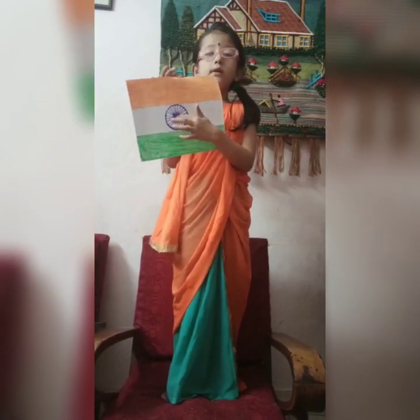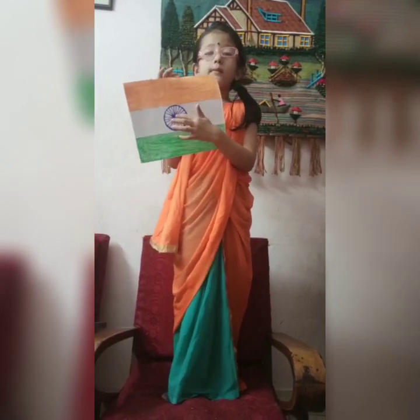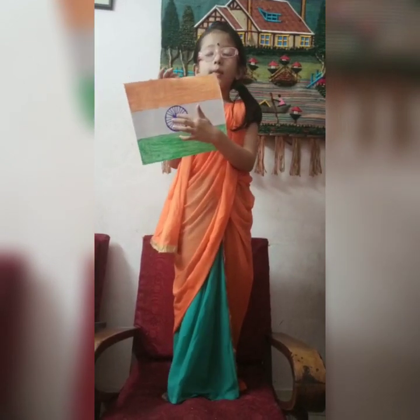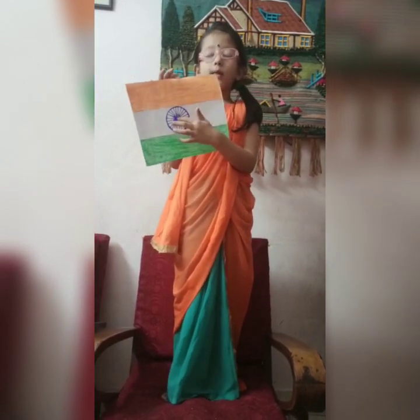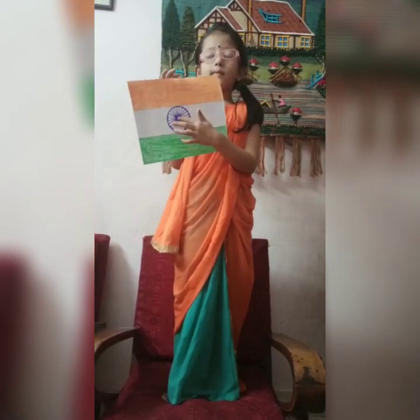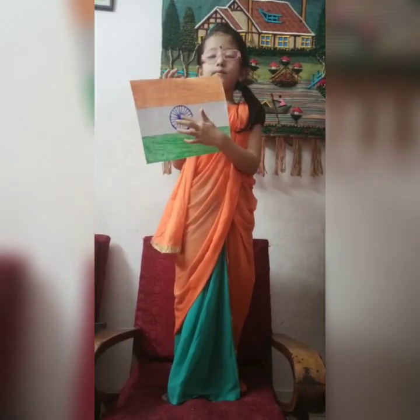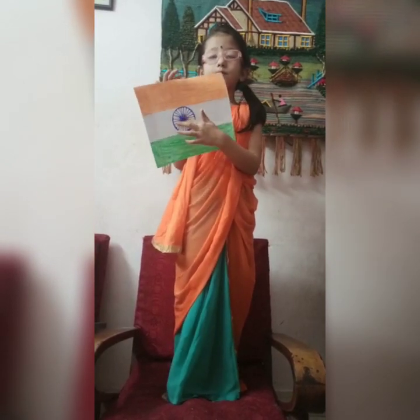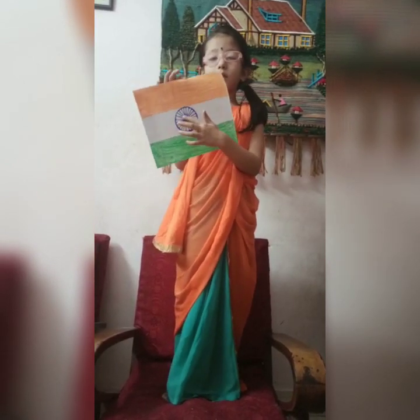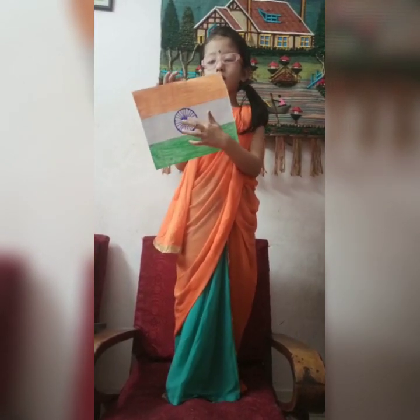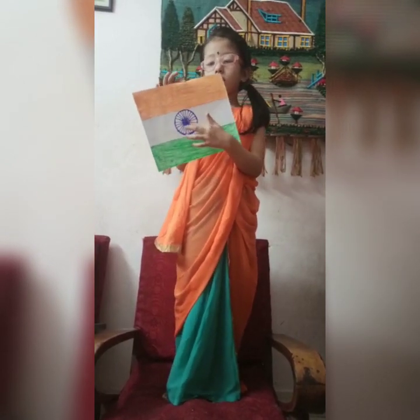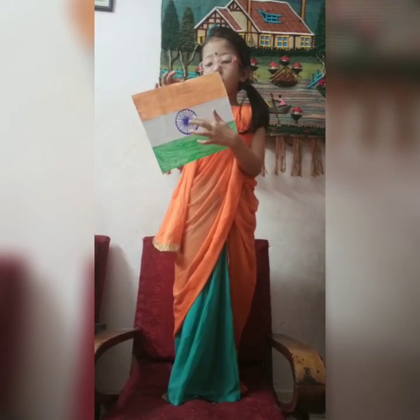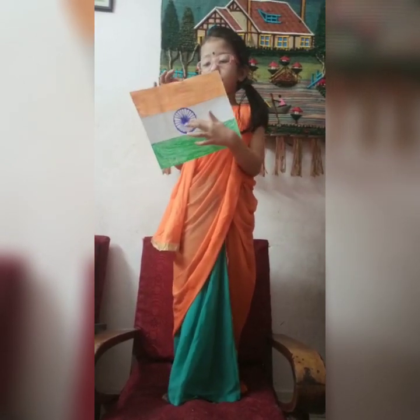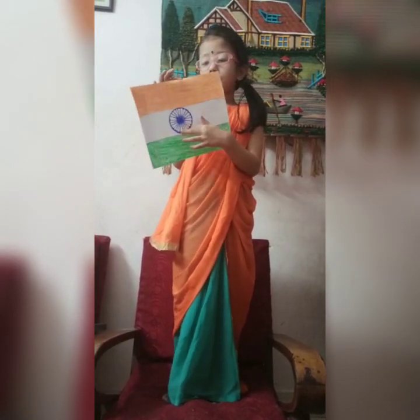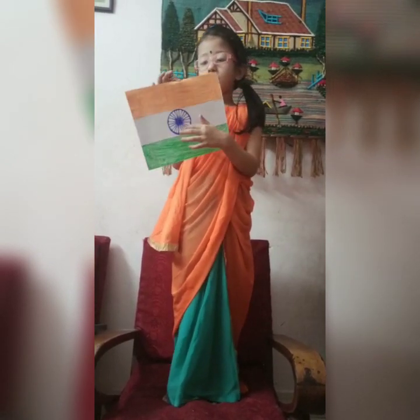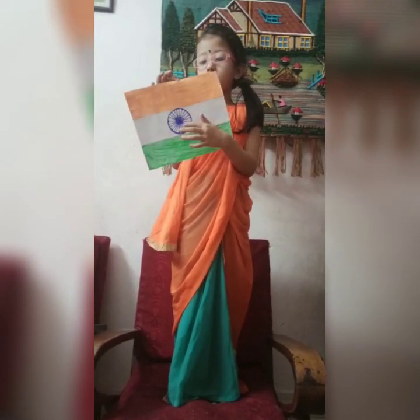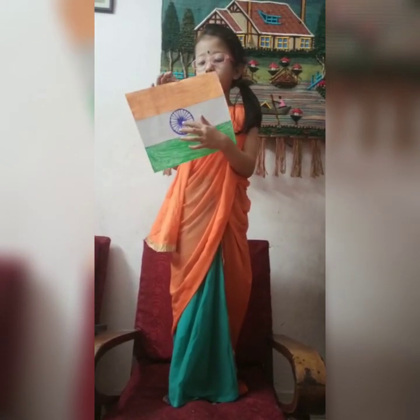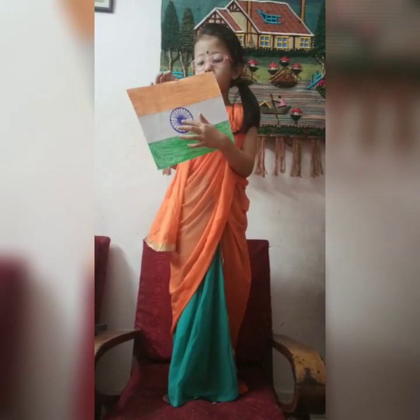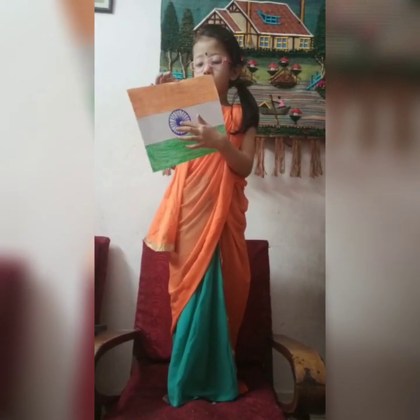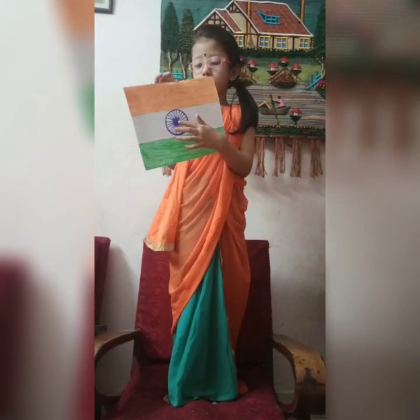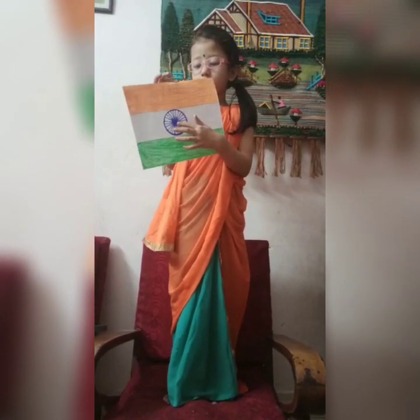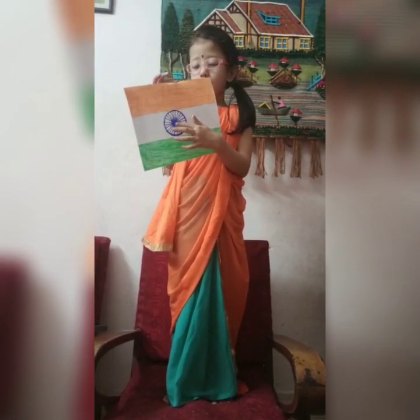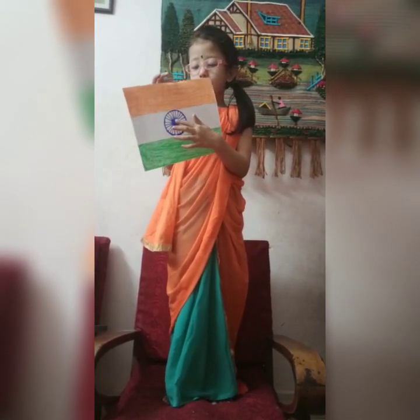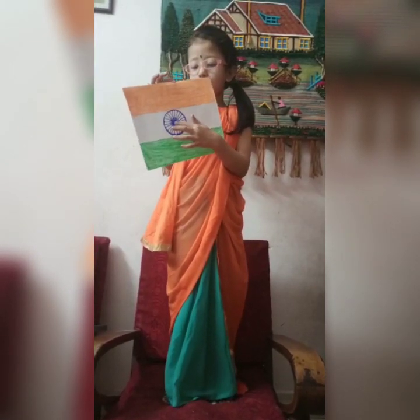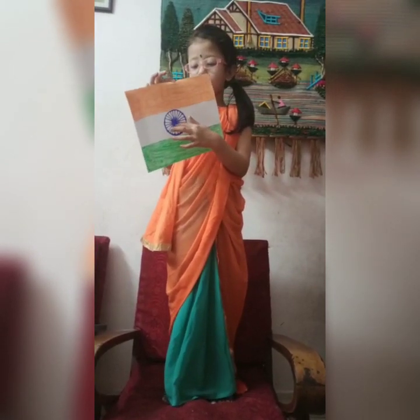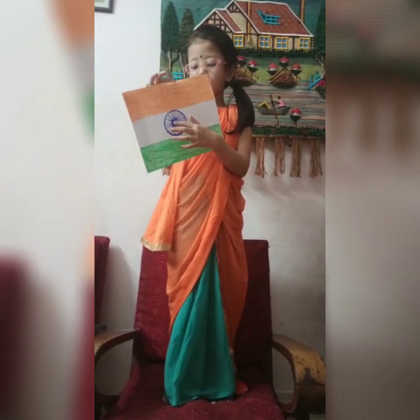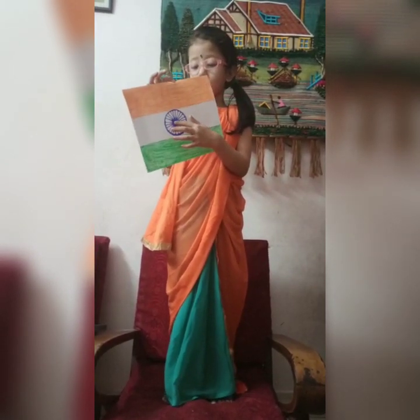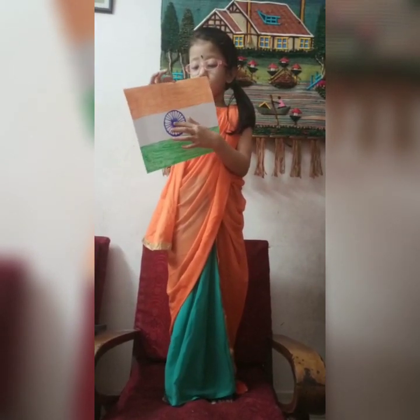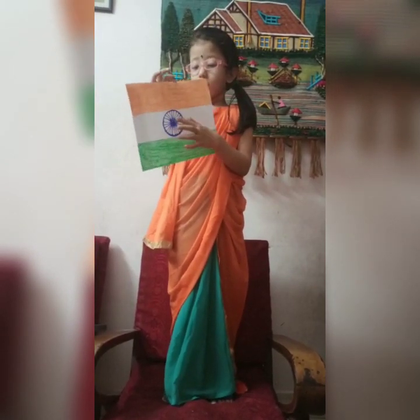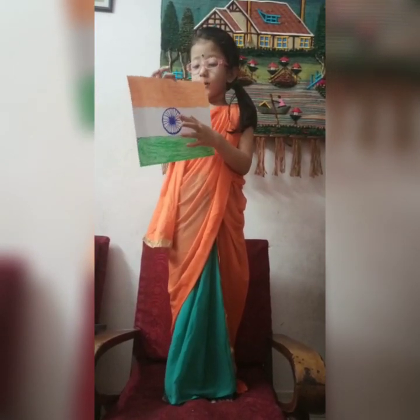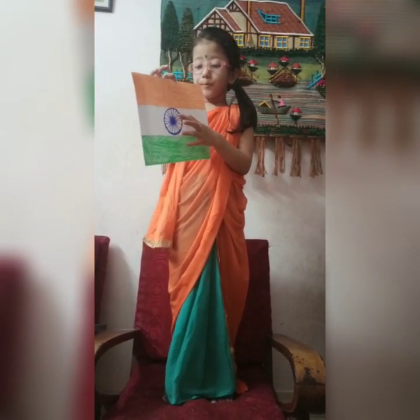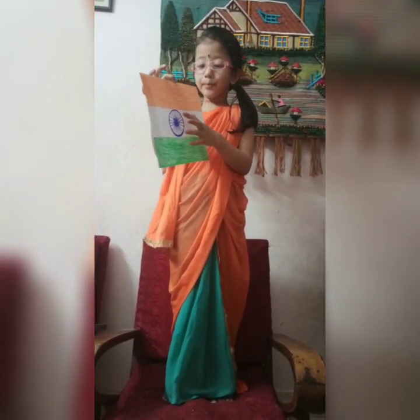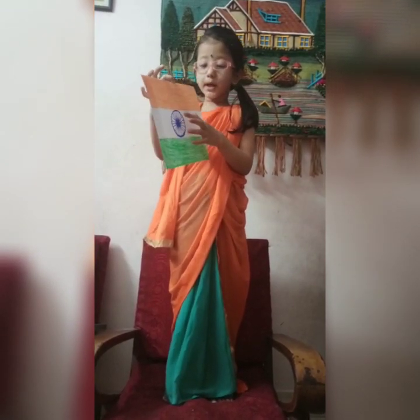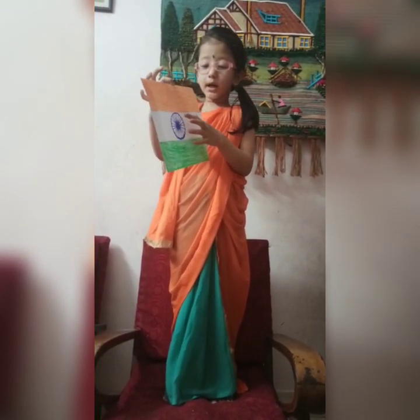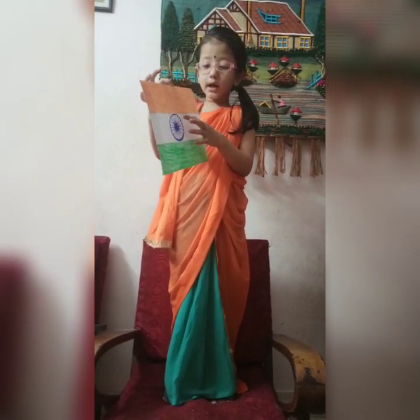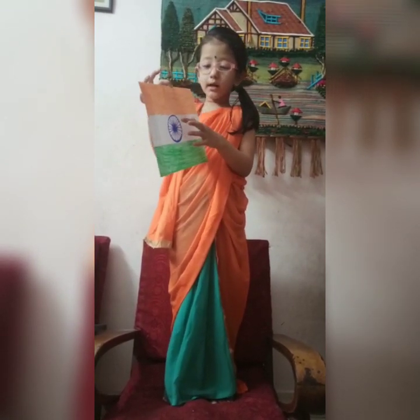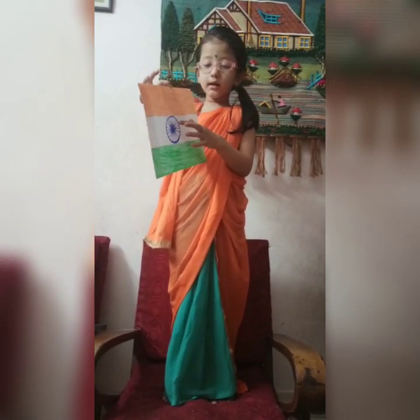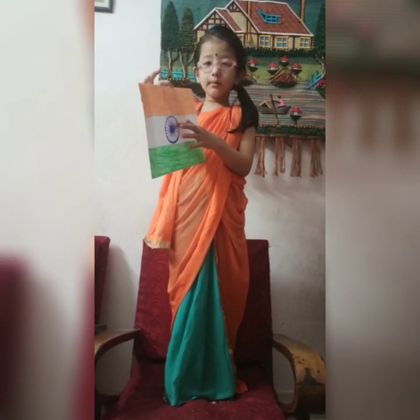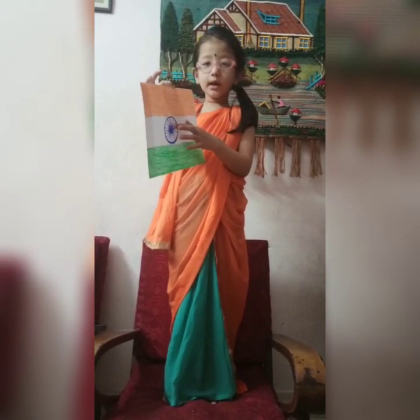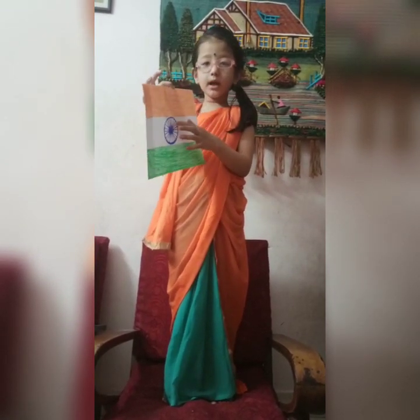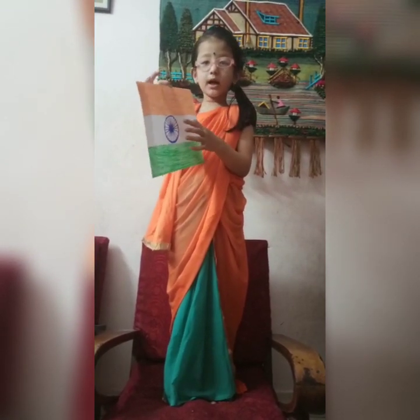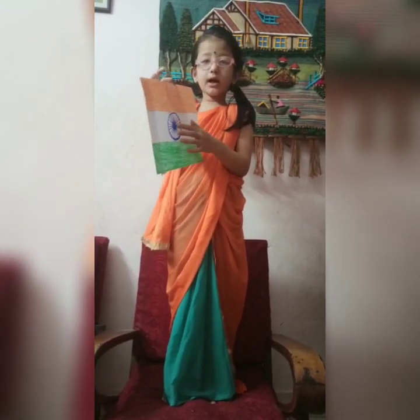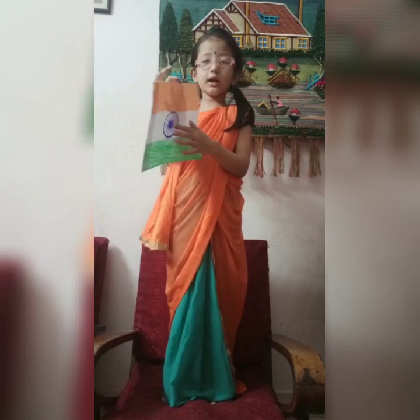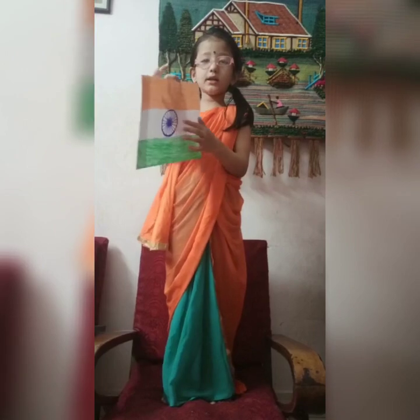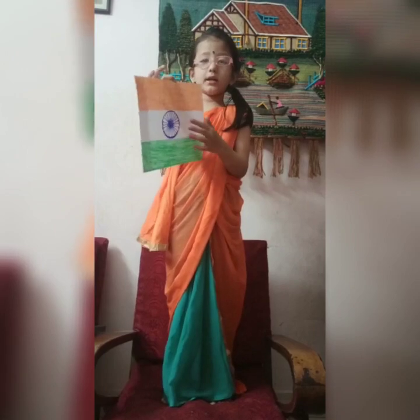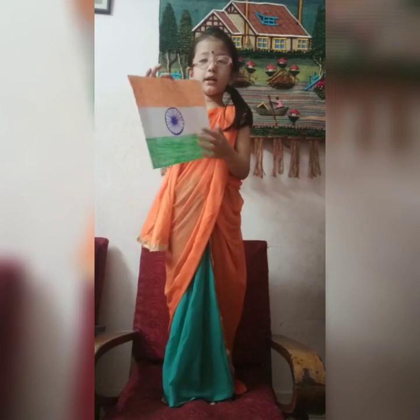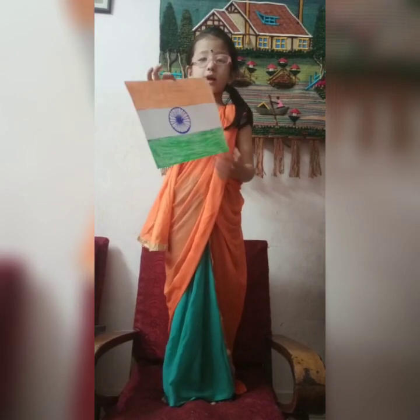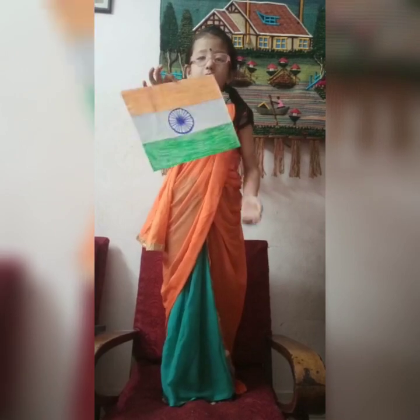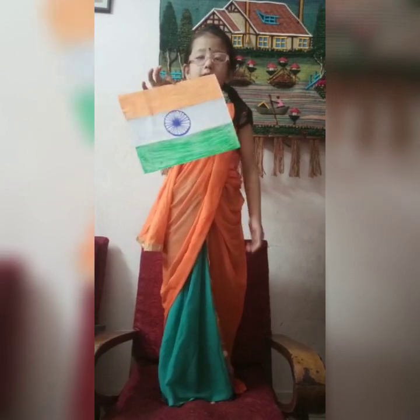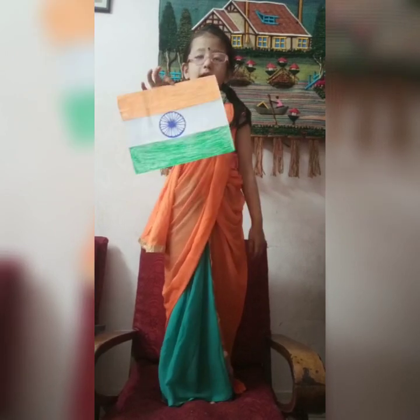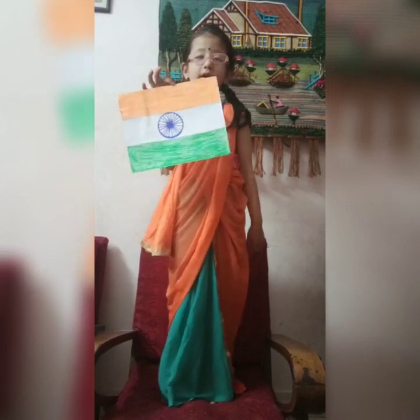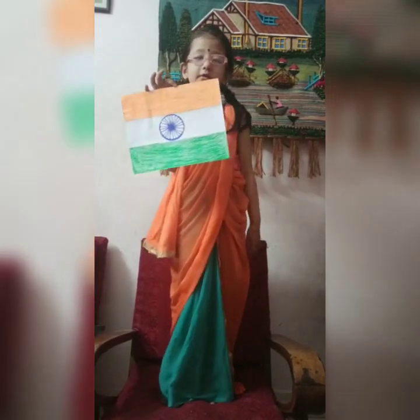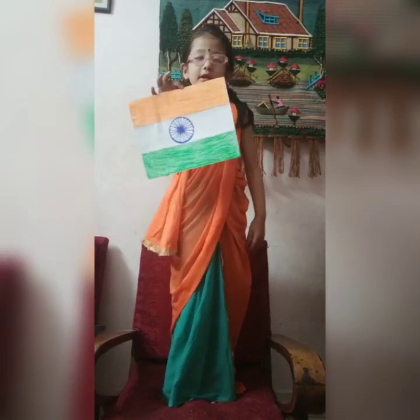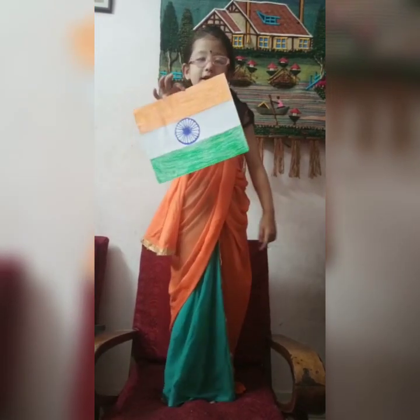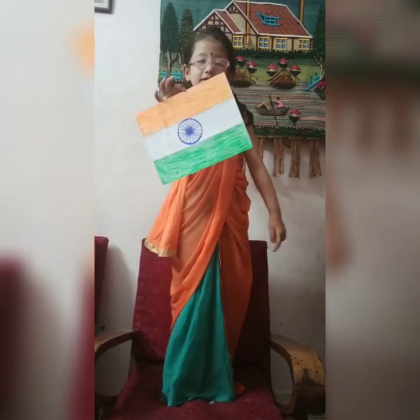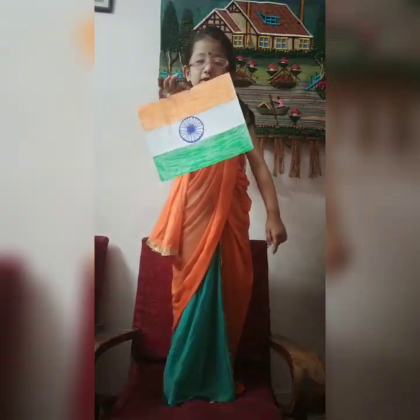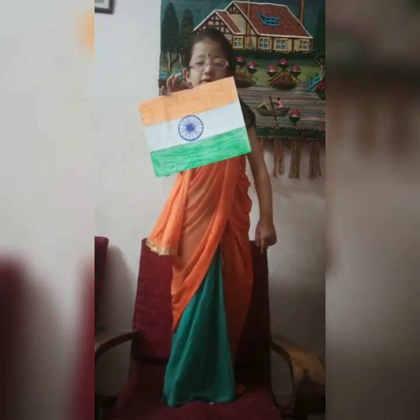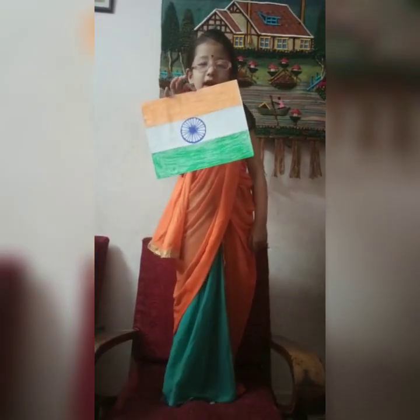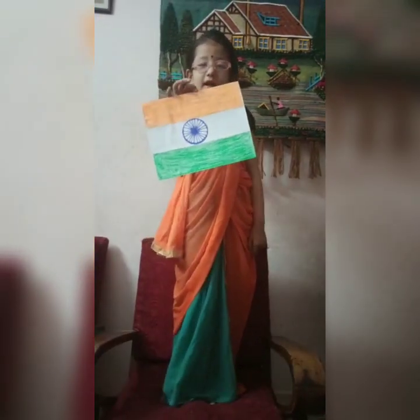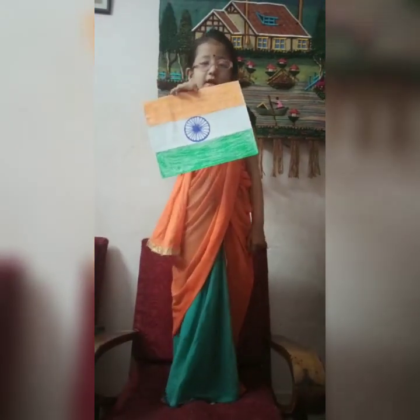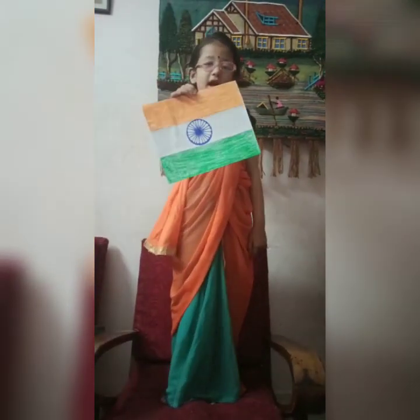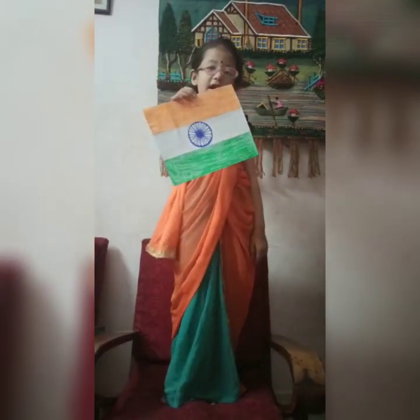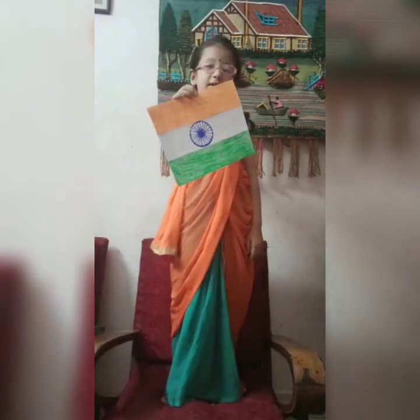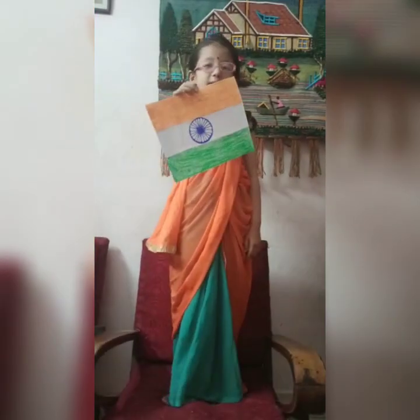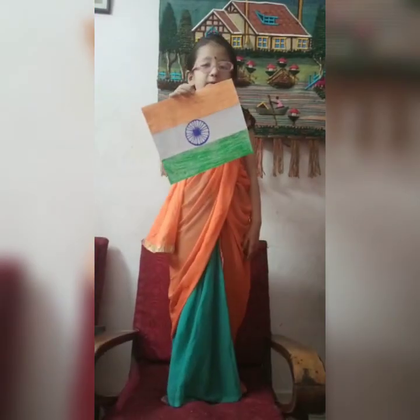Mr. Pingali Venkayya designed our national flag. Thank you.